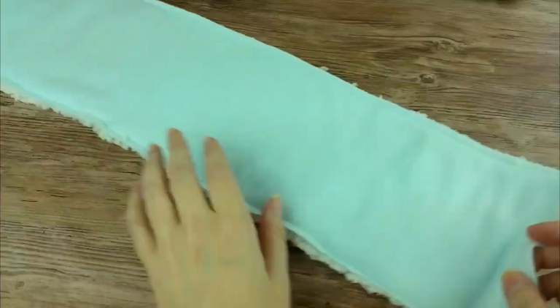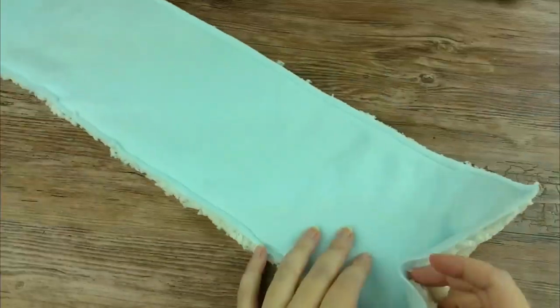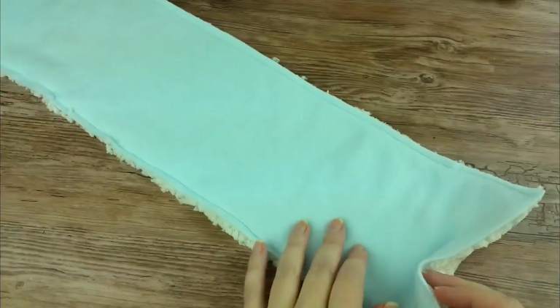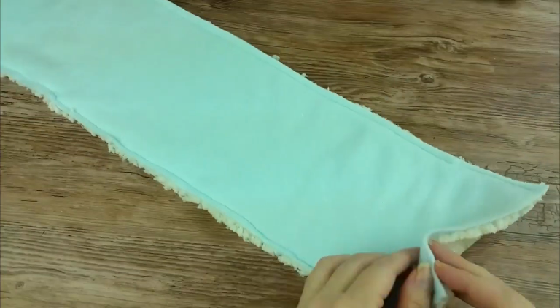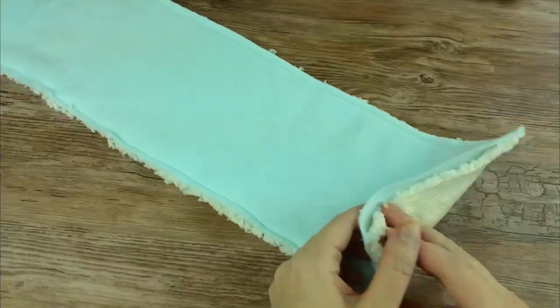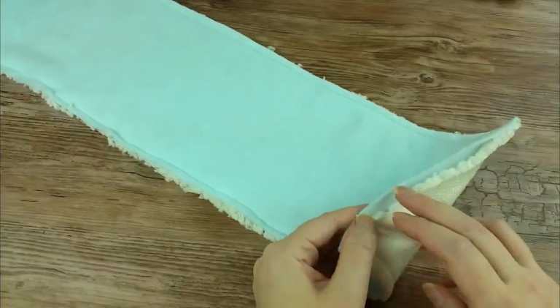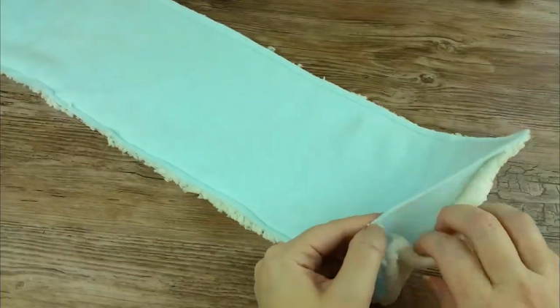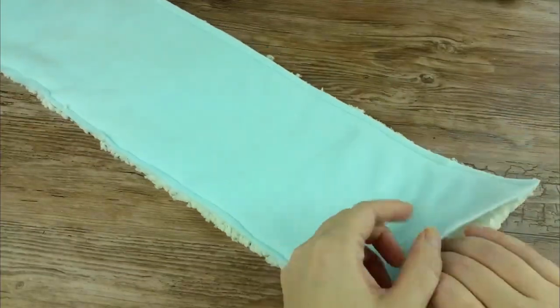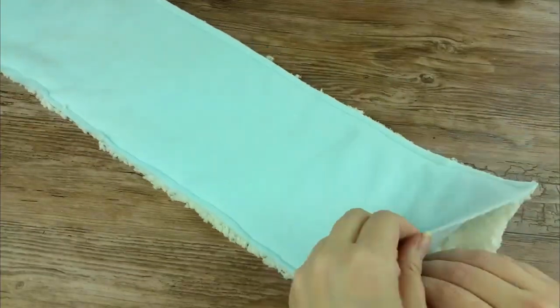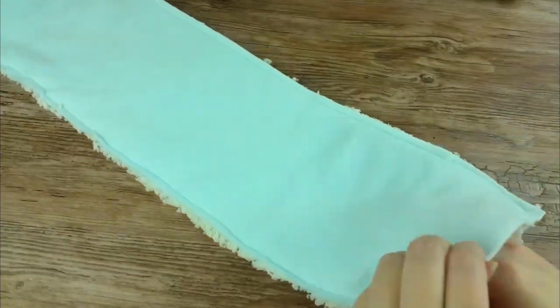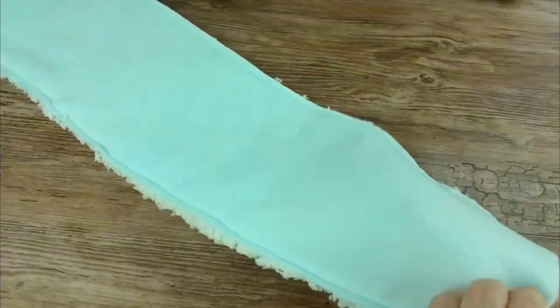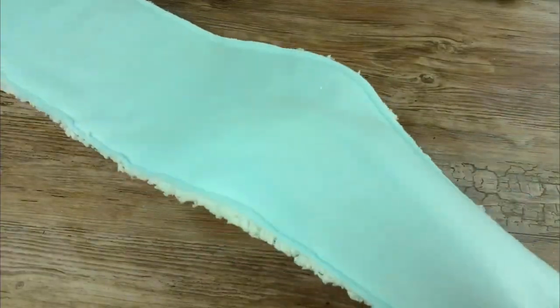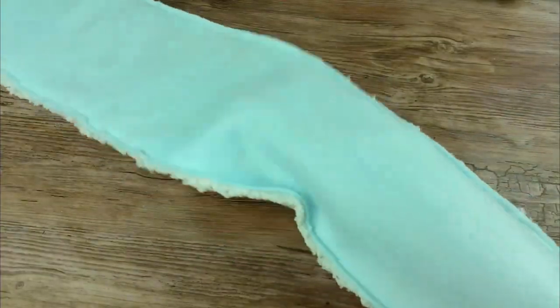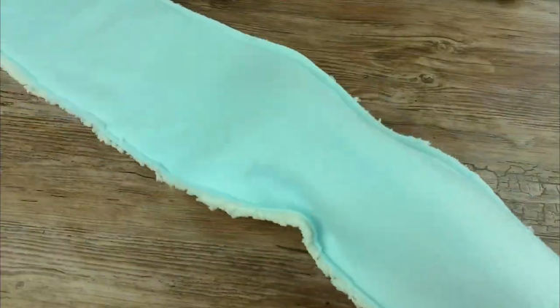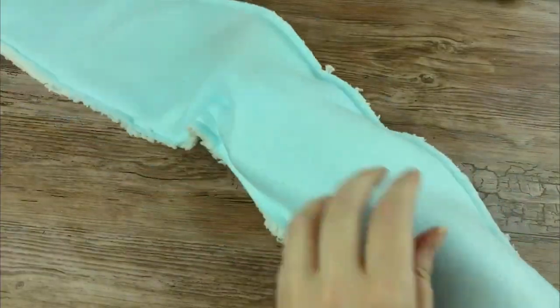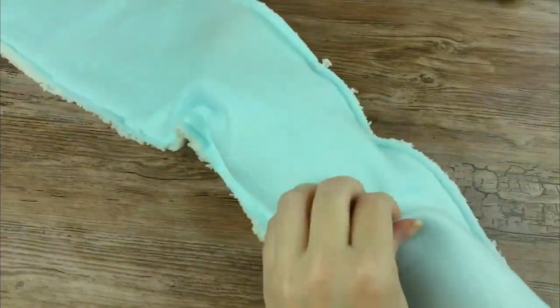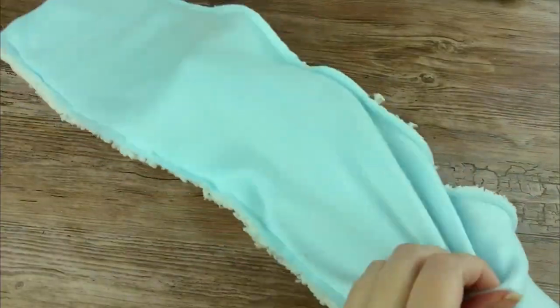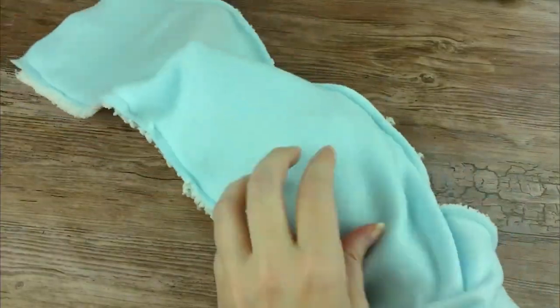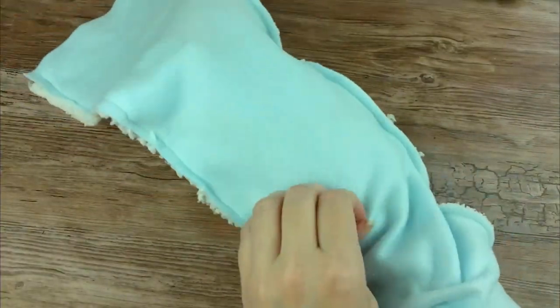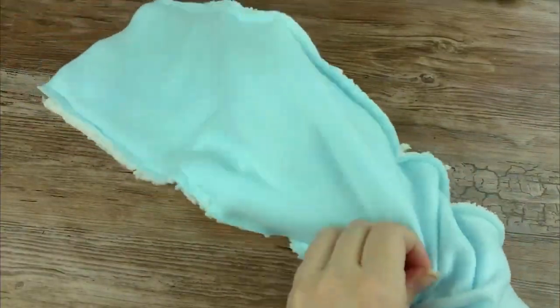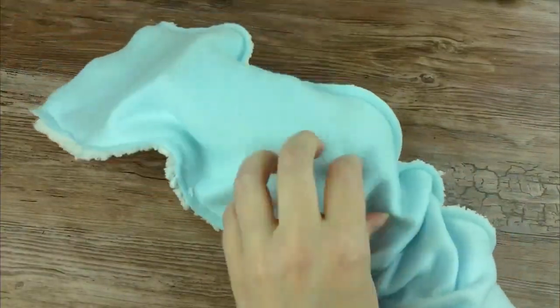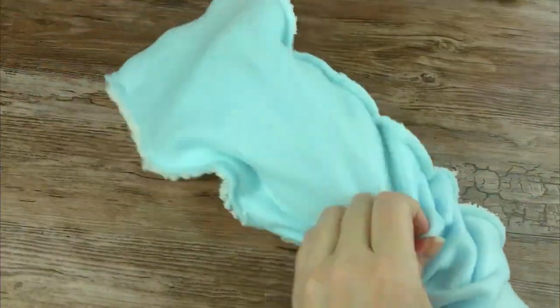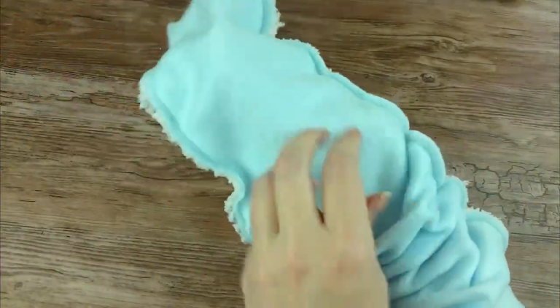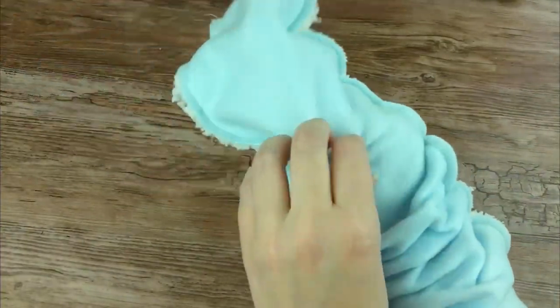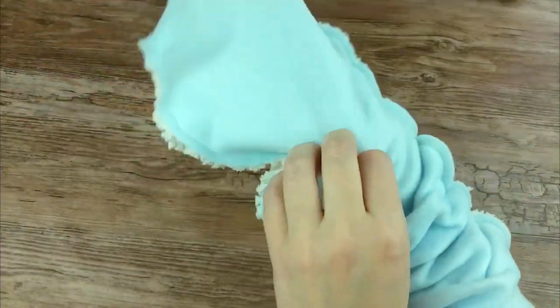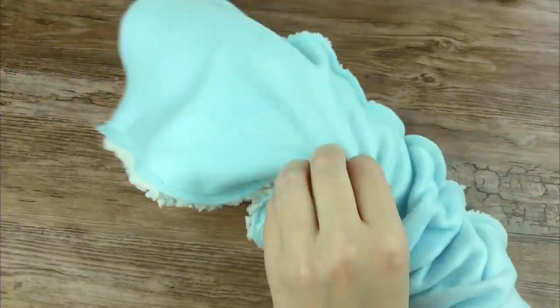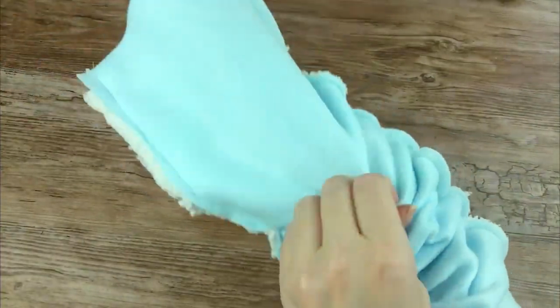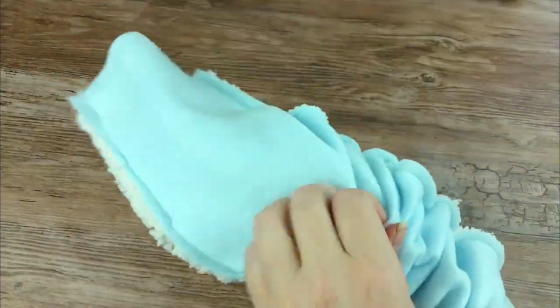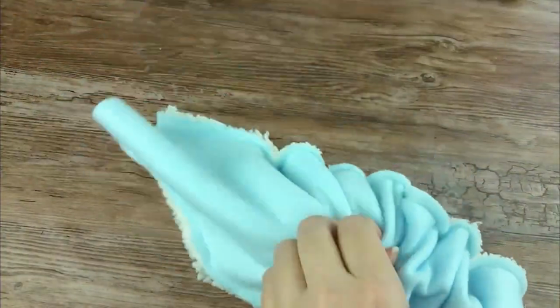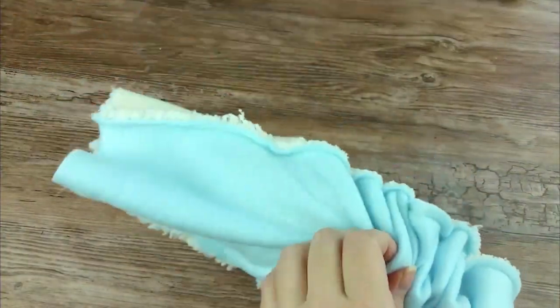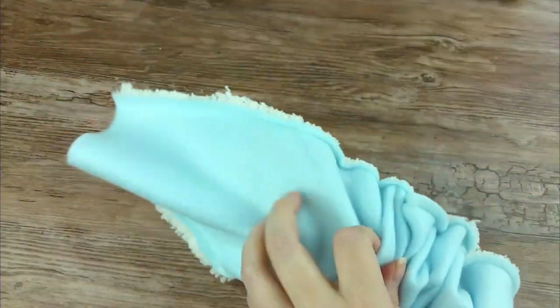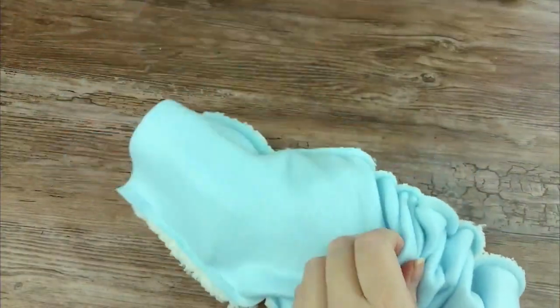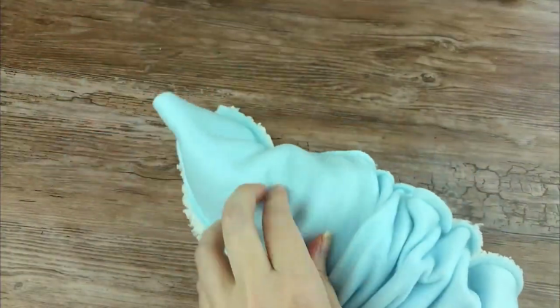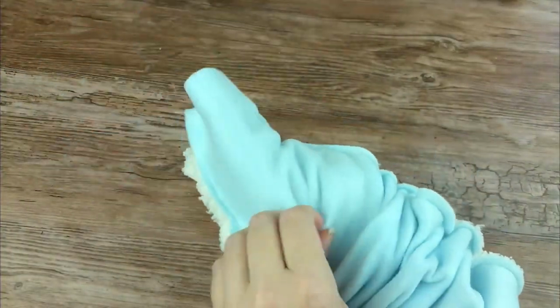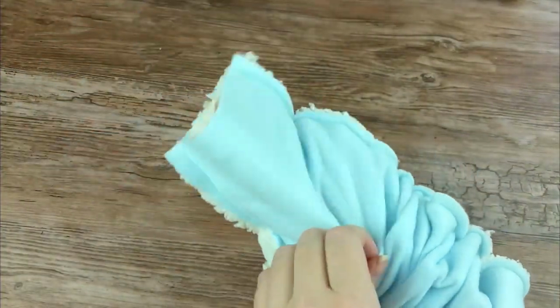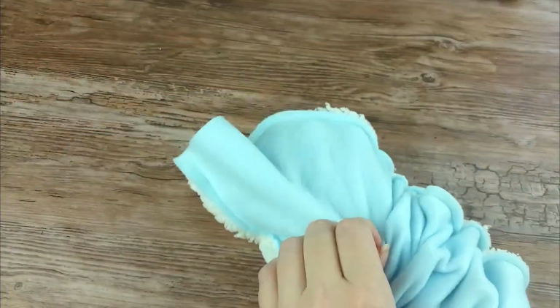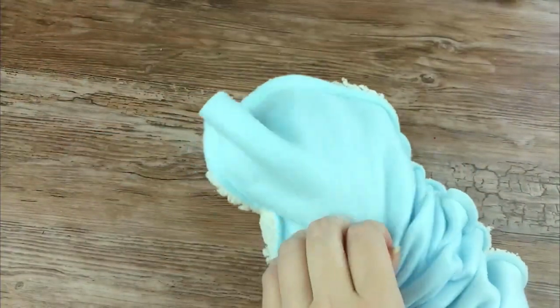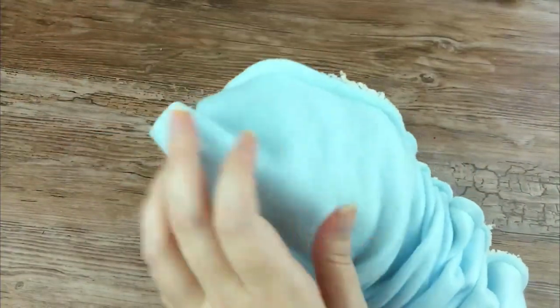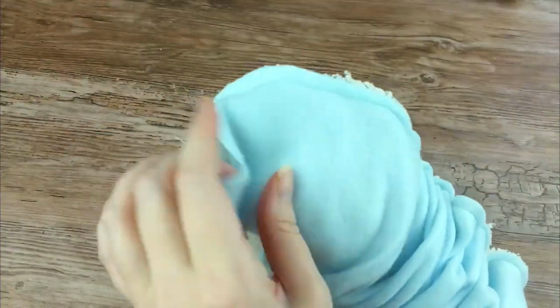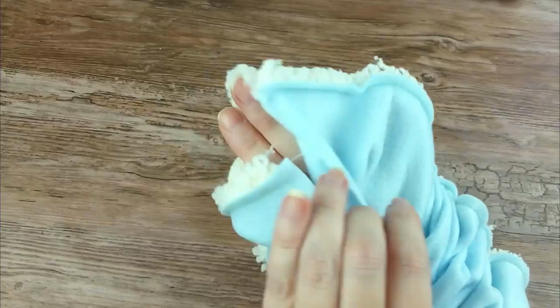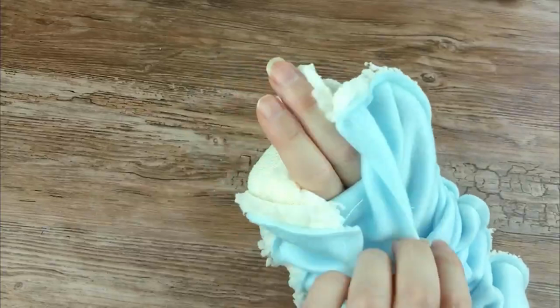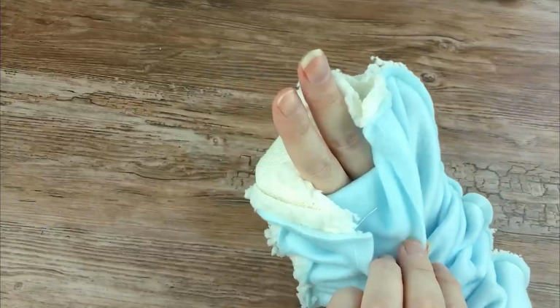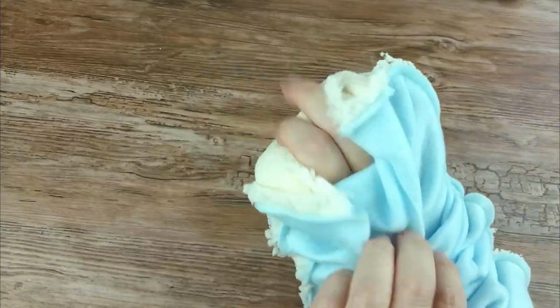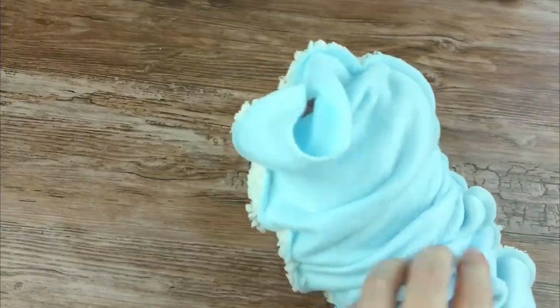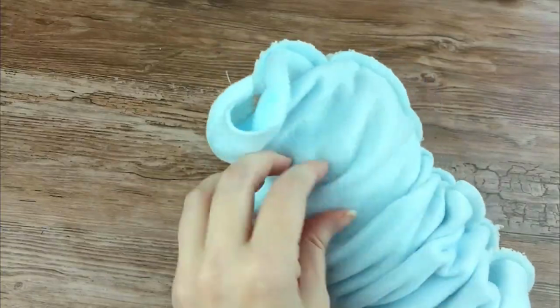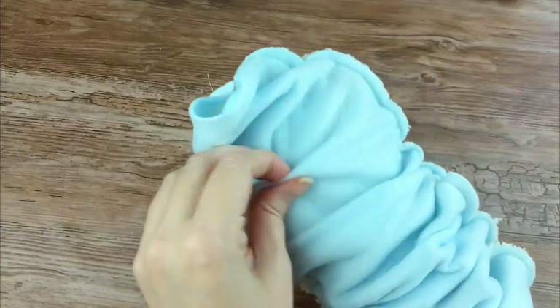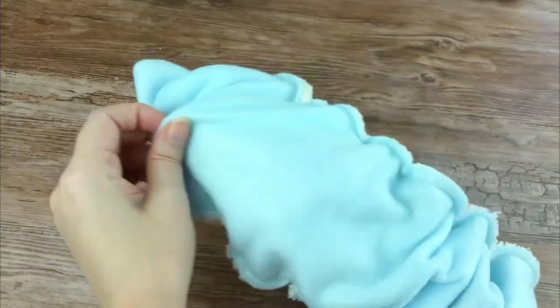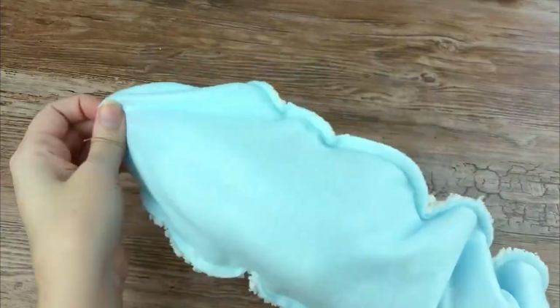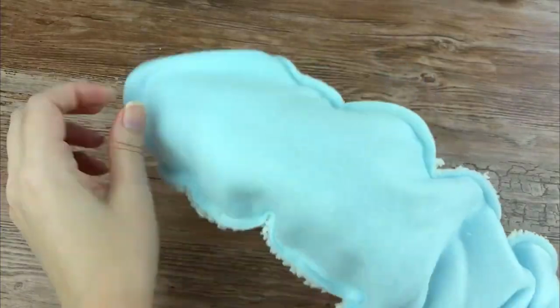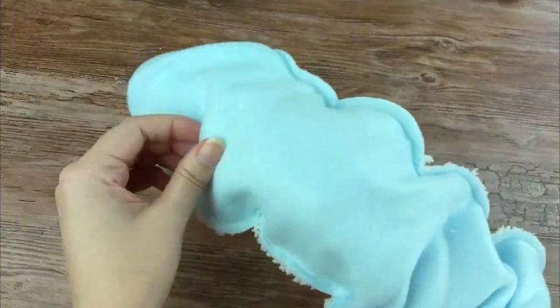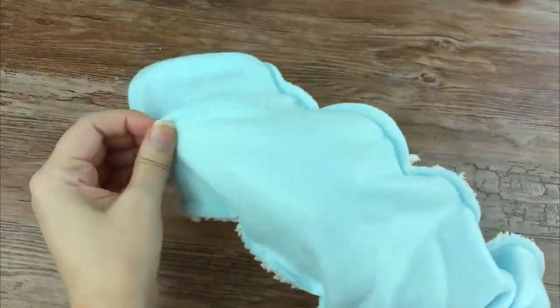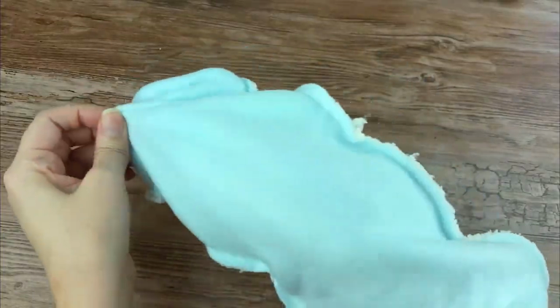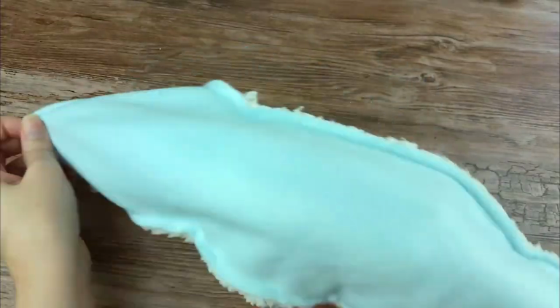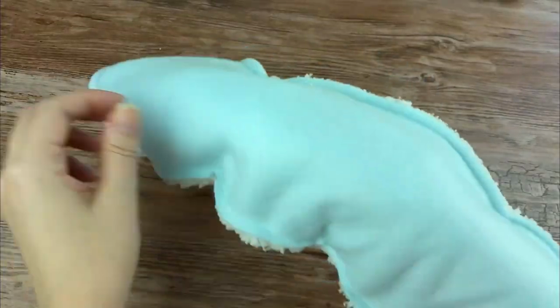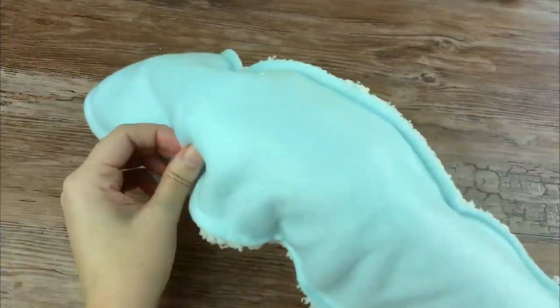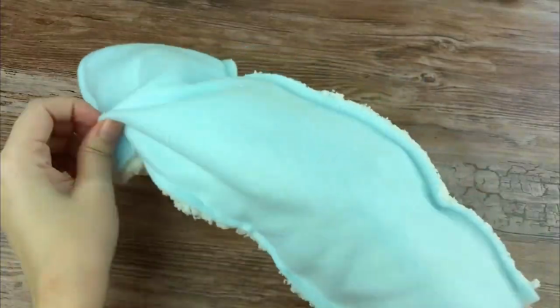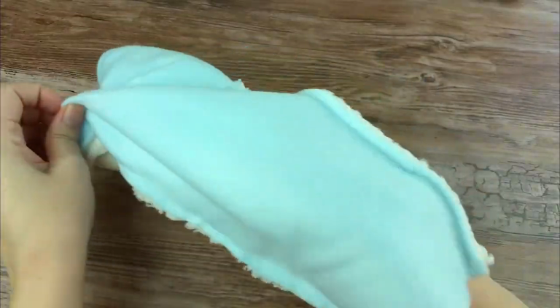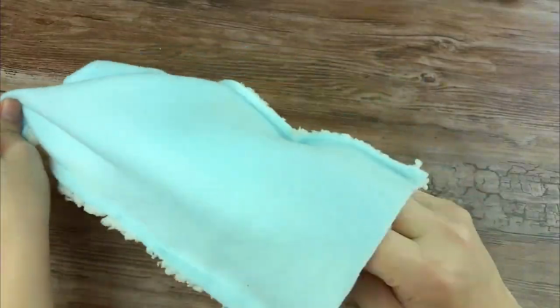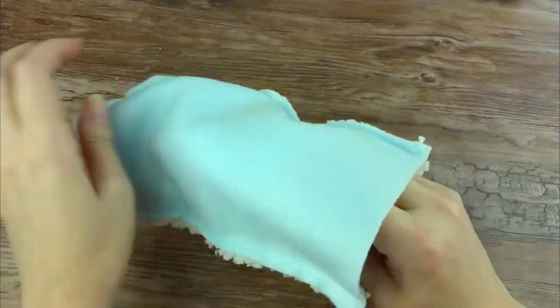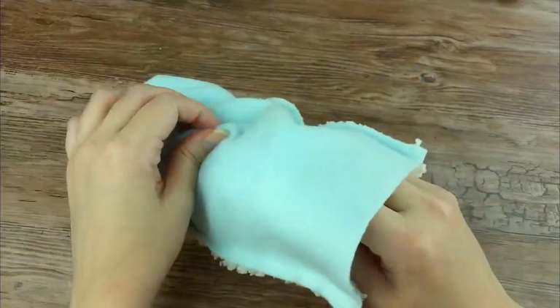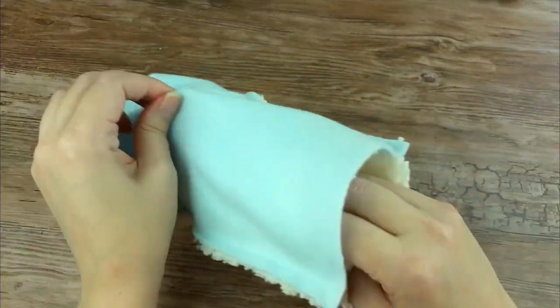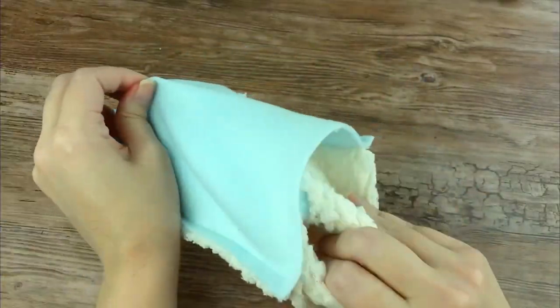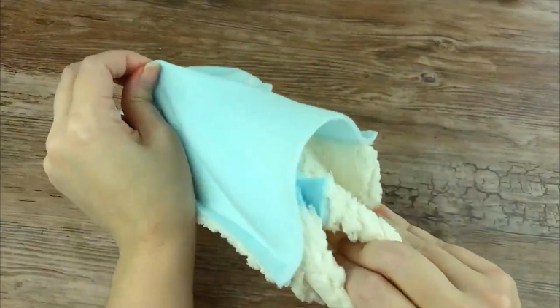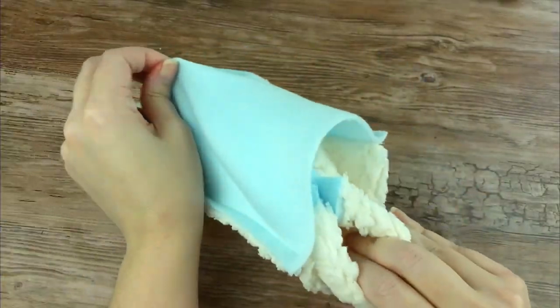After you are done sewing, reach your arm through and grab the other end of the headband and pull it through to turn it right side out.